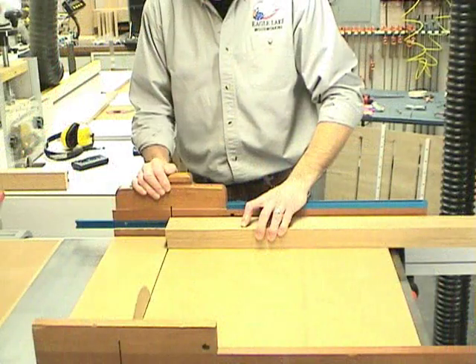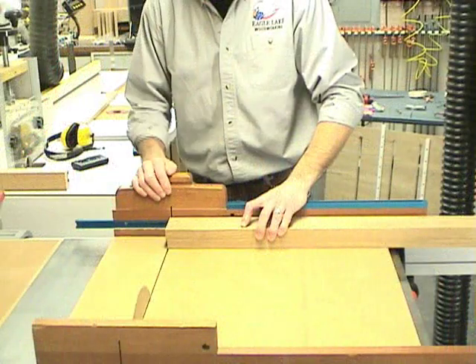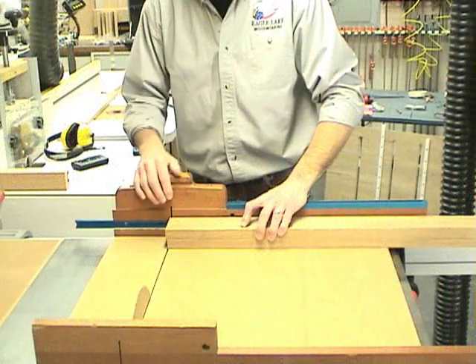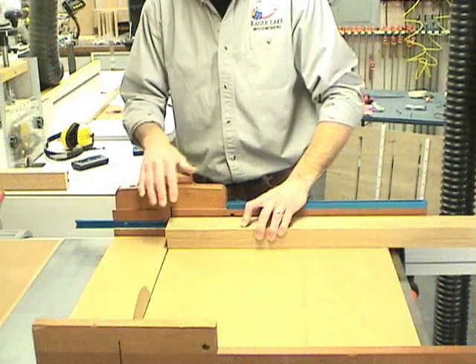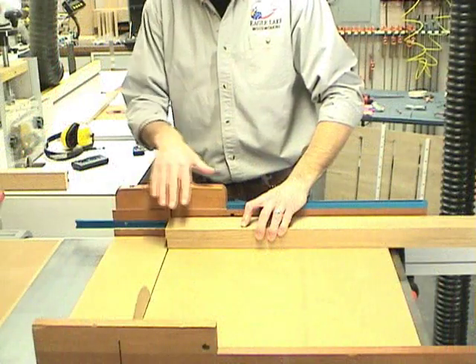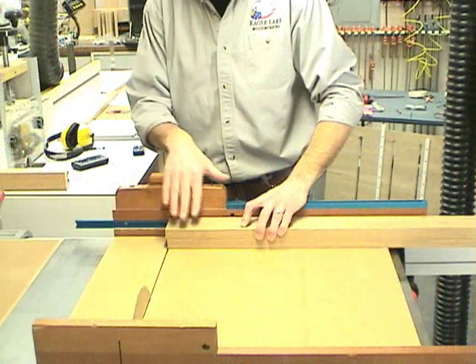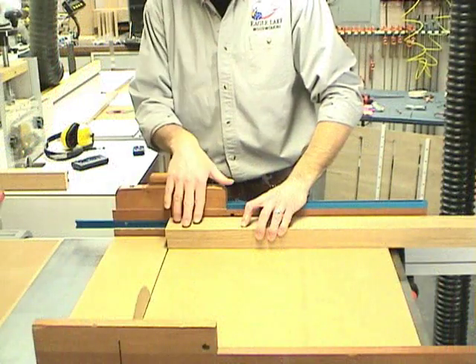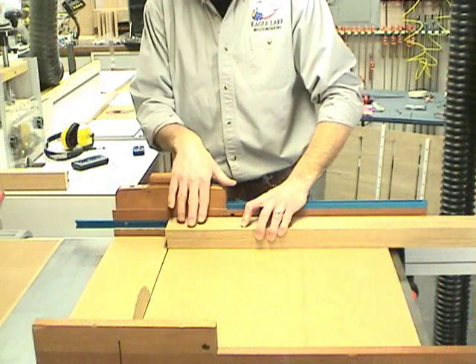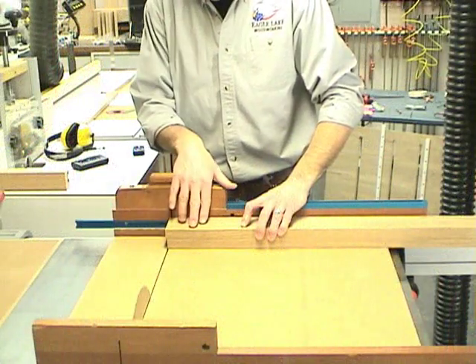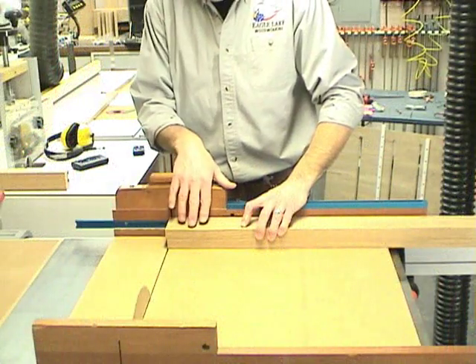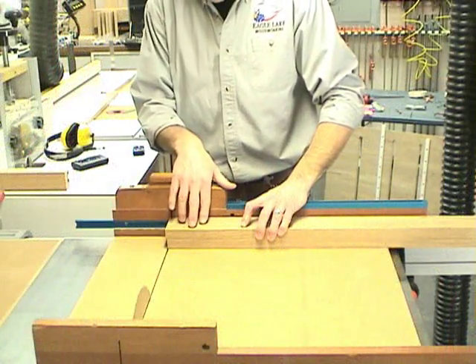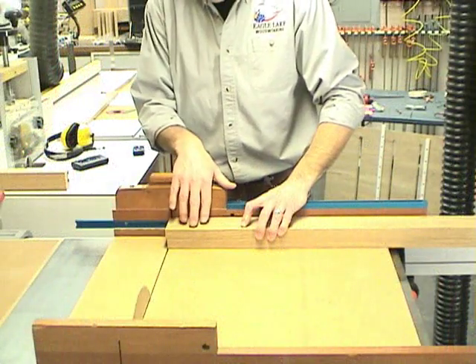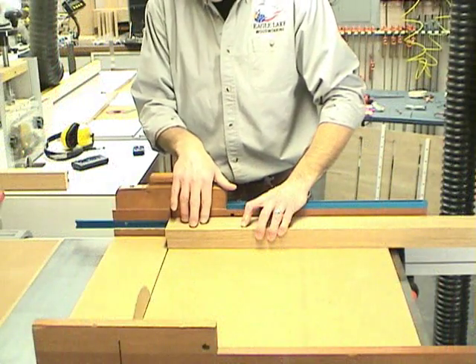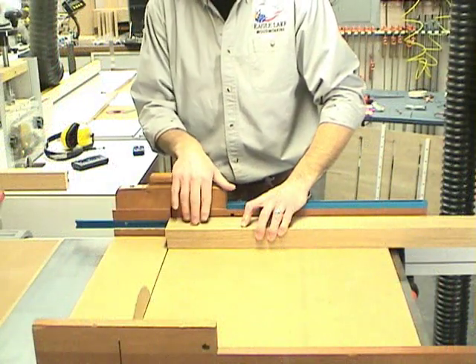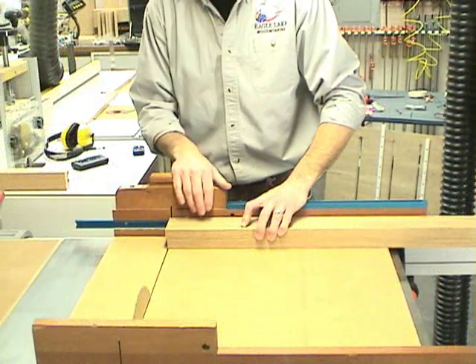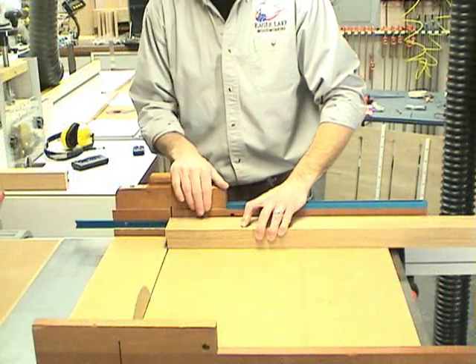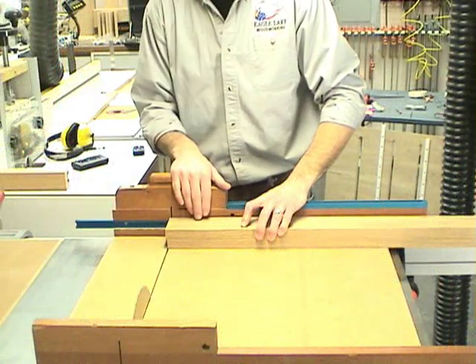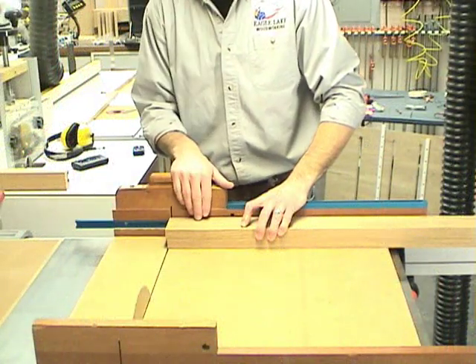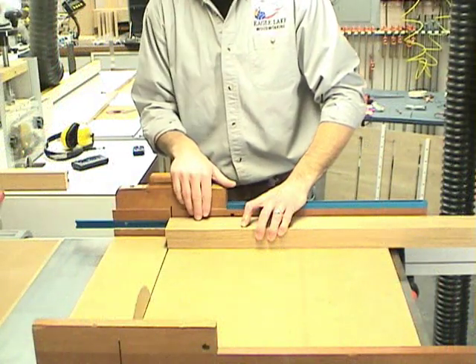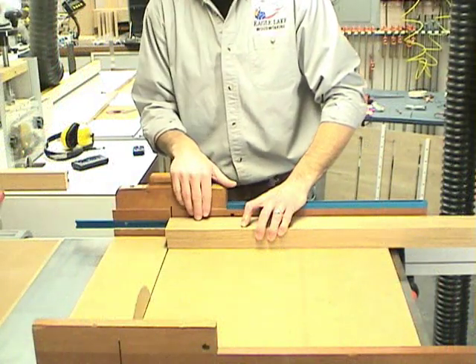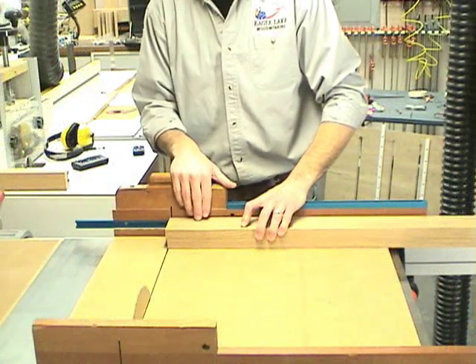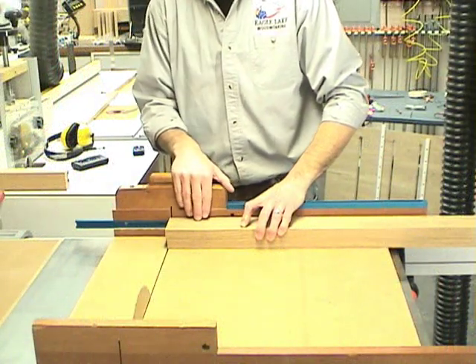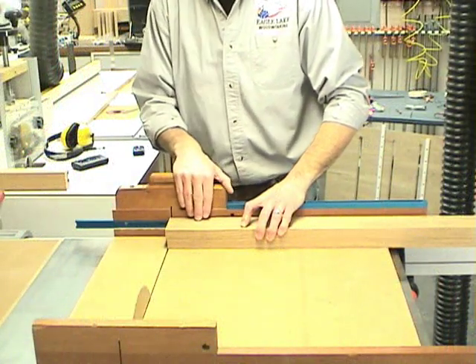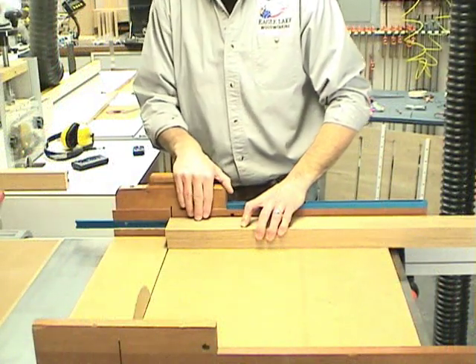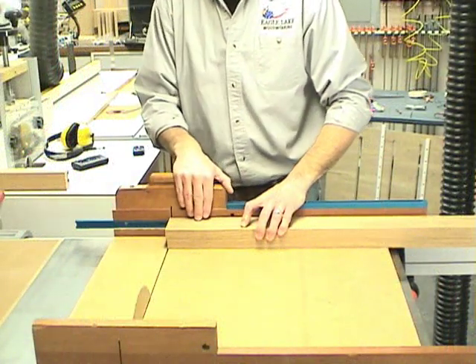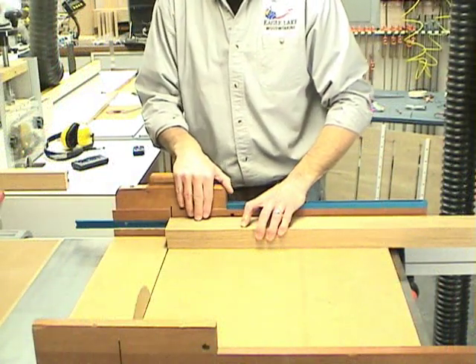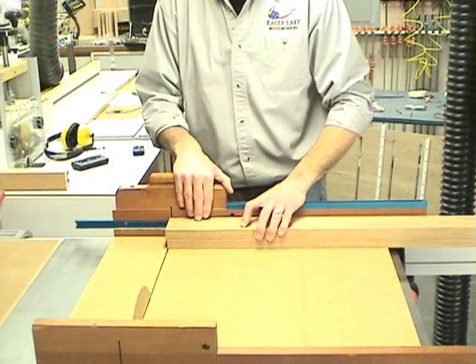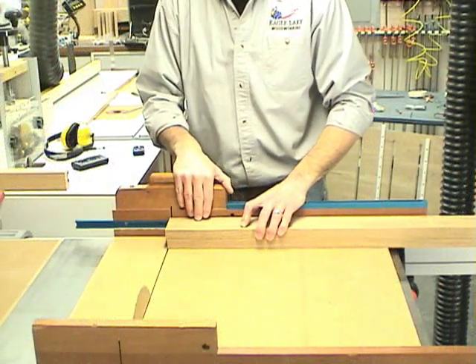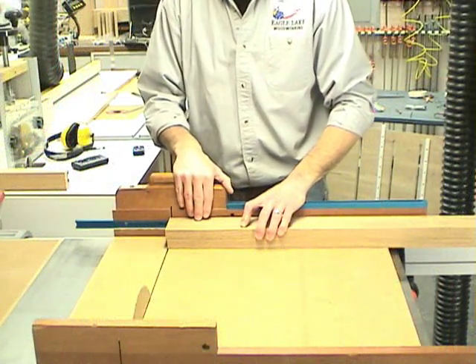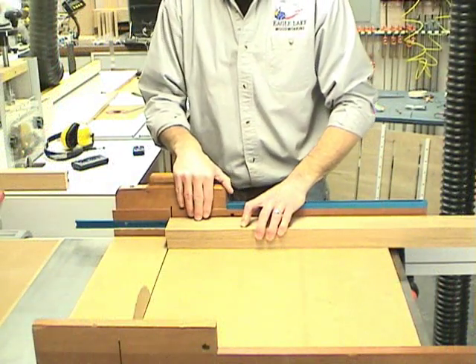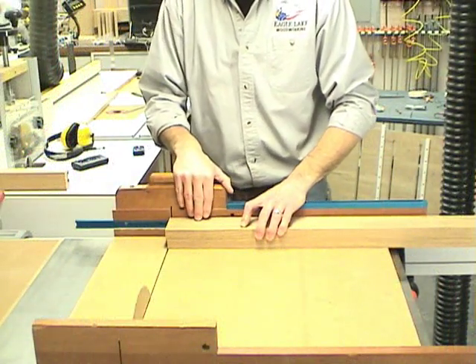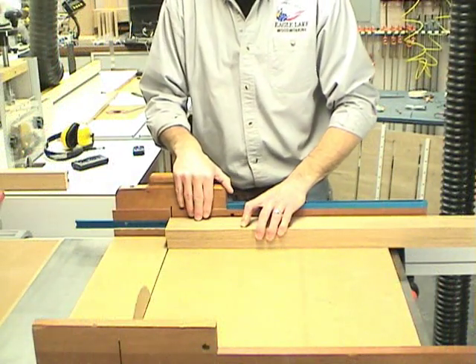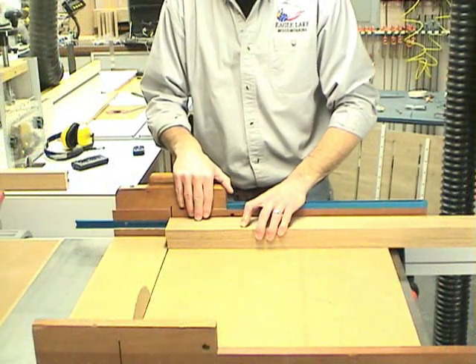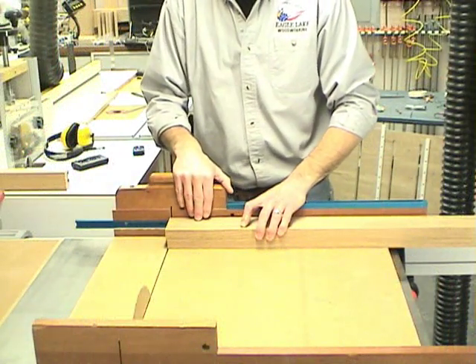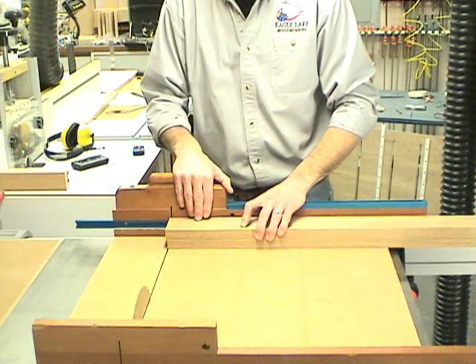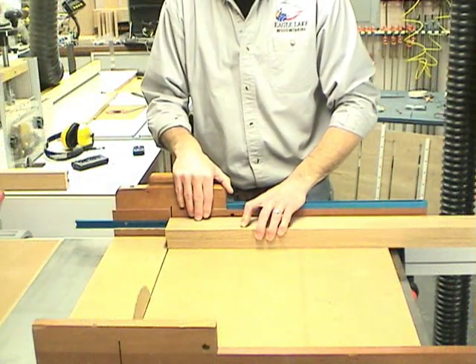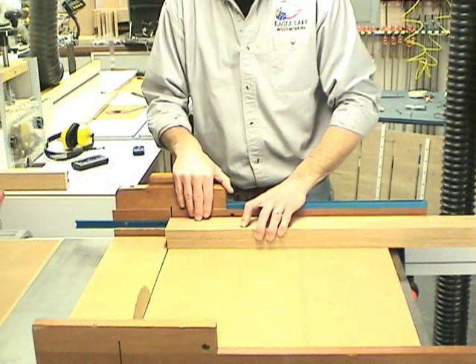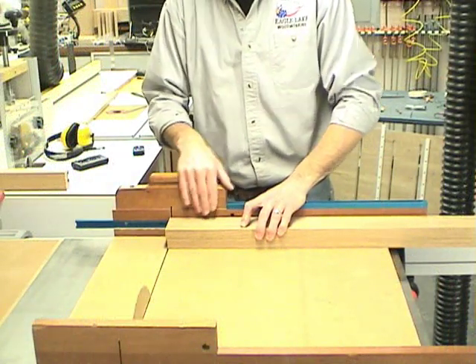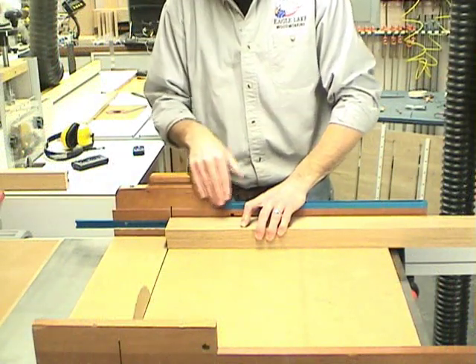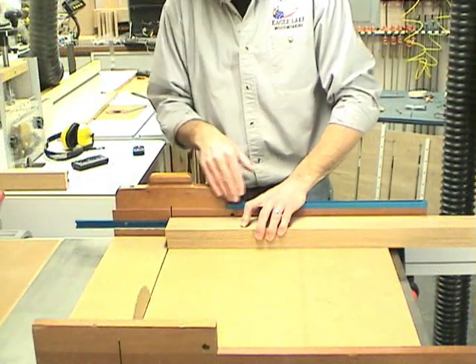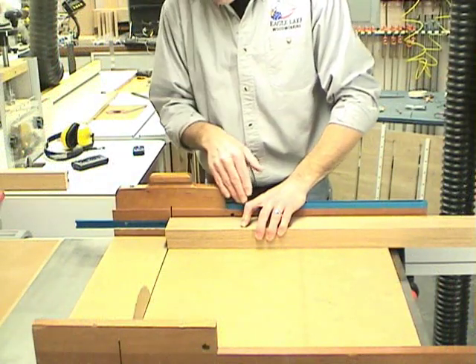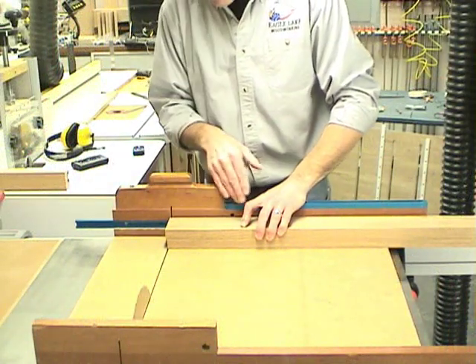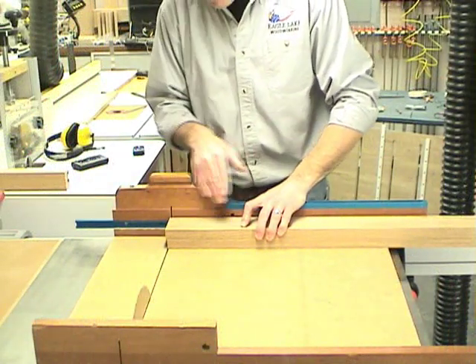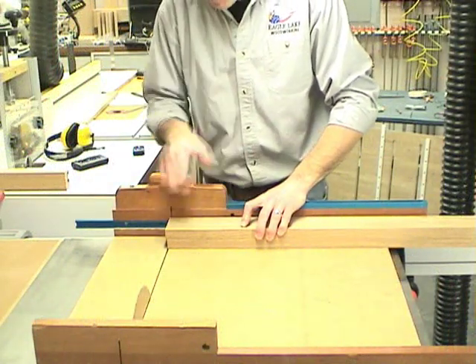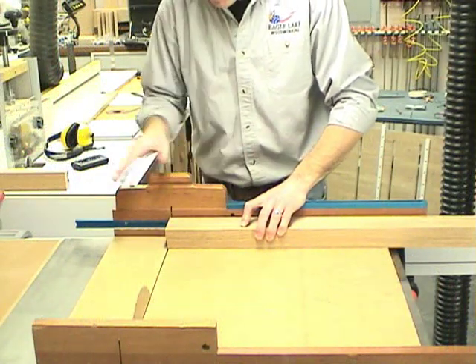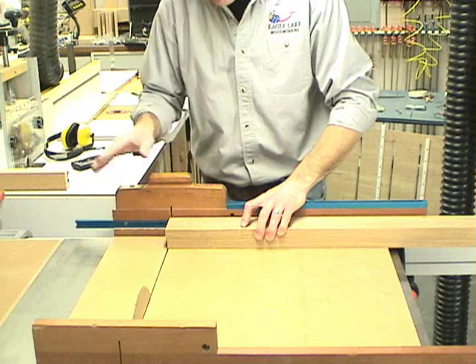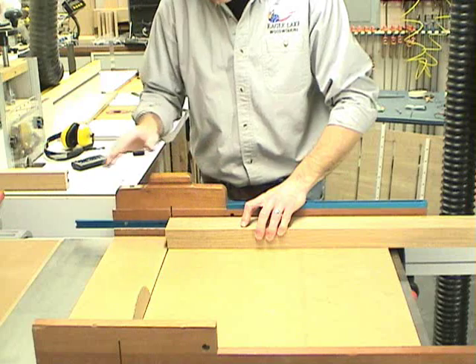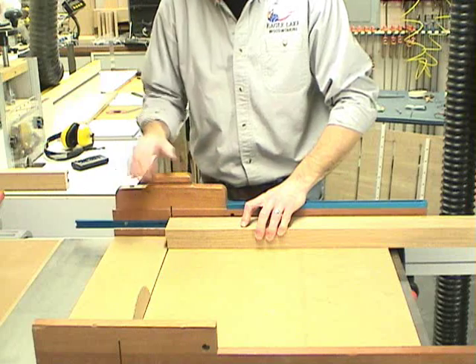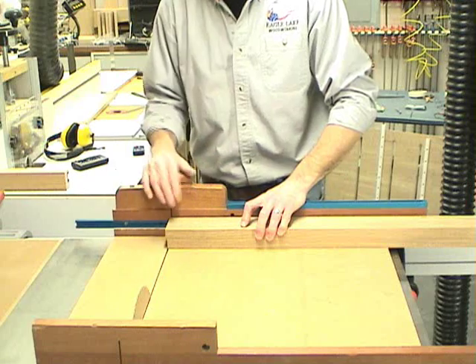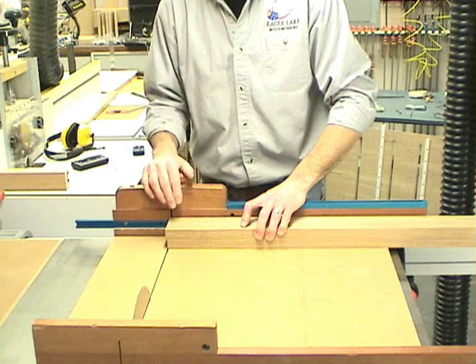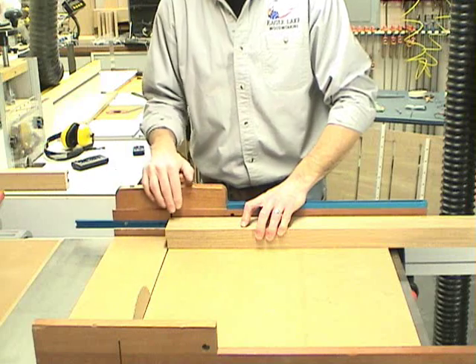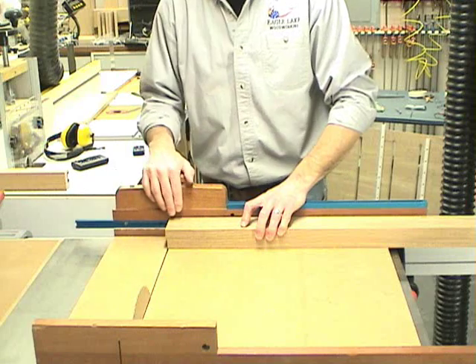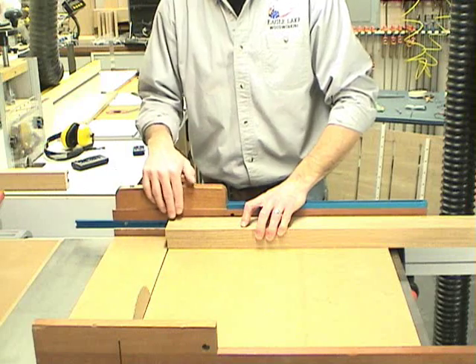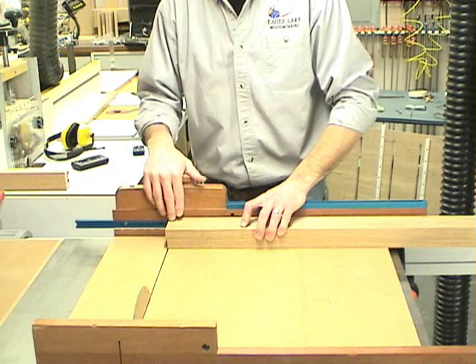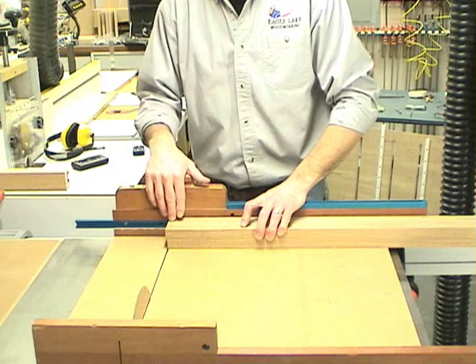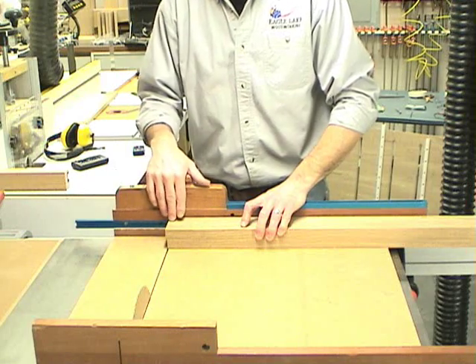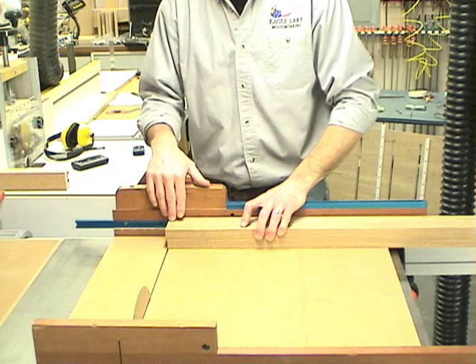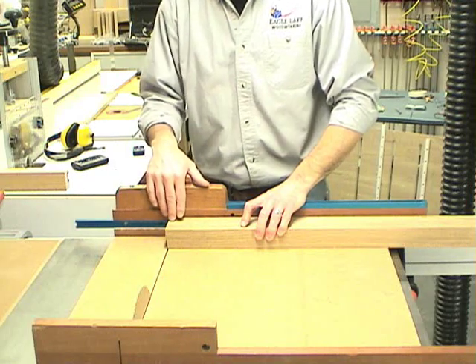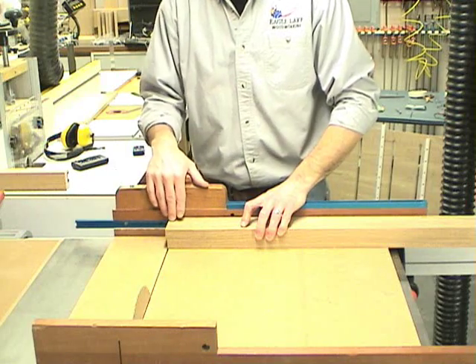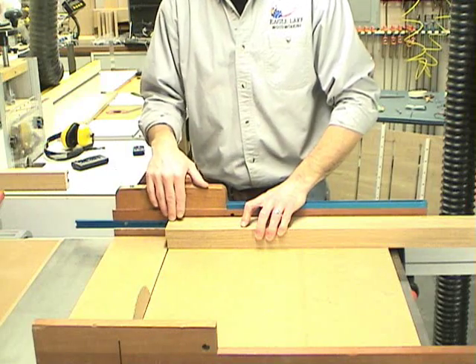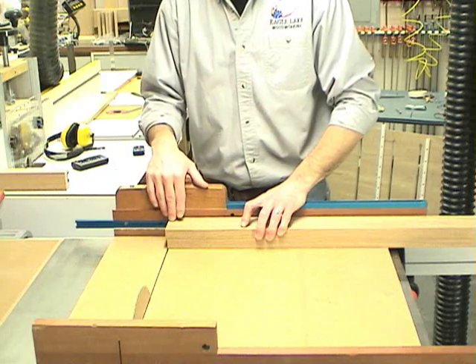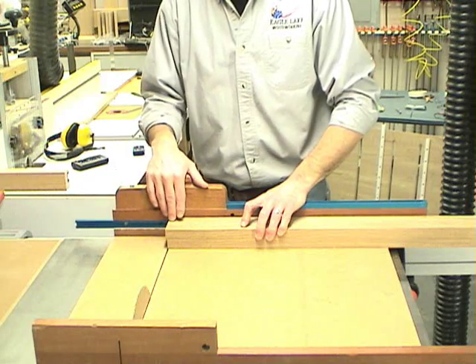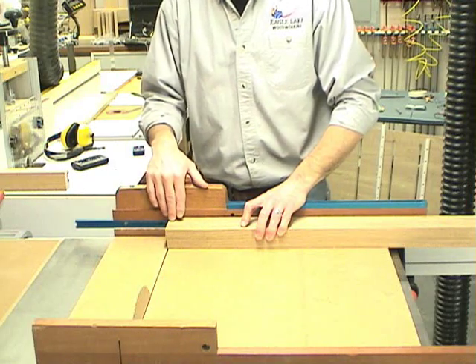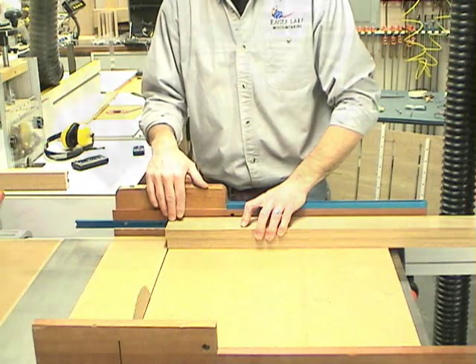The last step in preparing the fence is to cut it to size on the table saw. The width of the fence is 48 inches long.